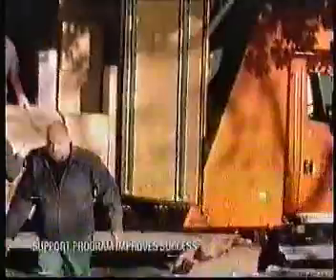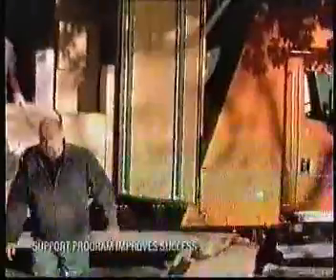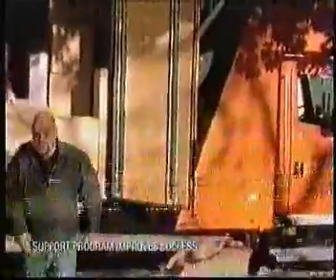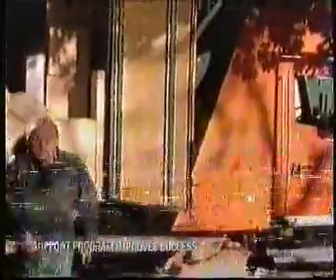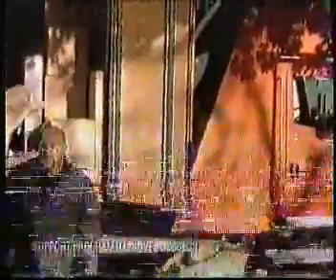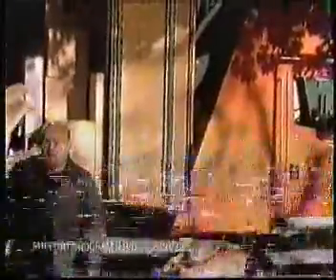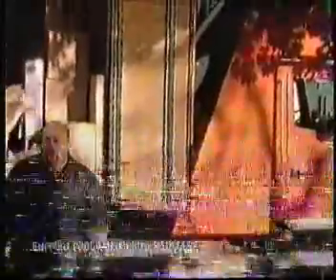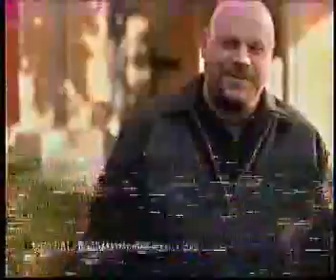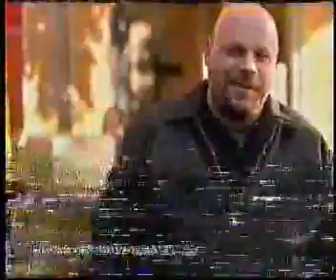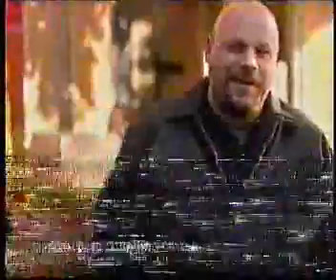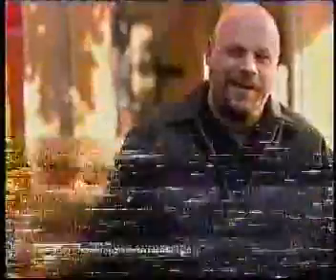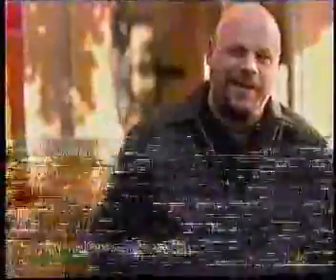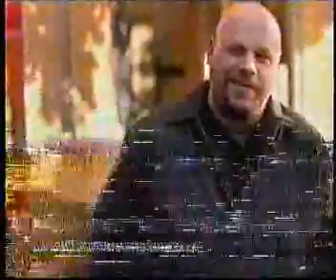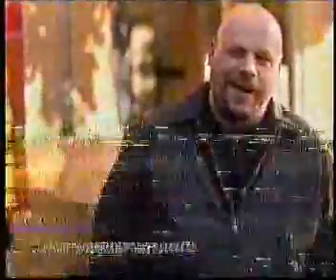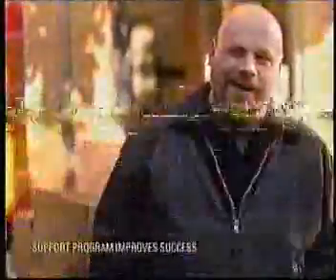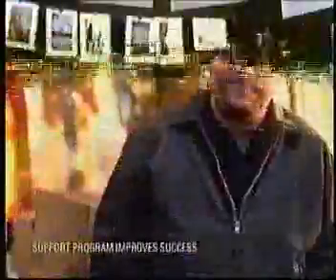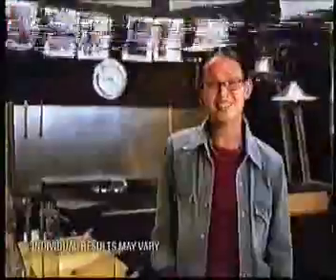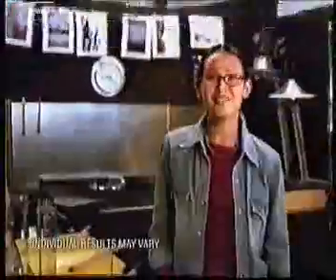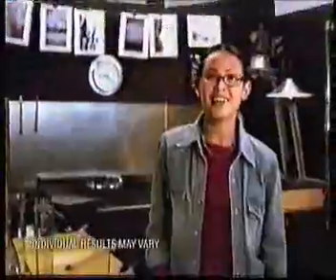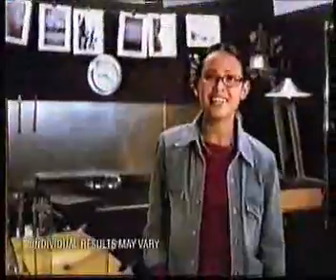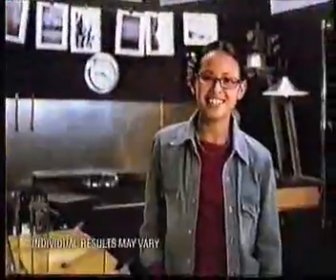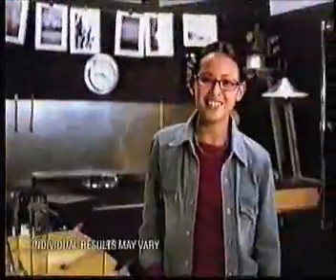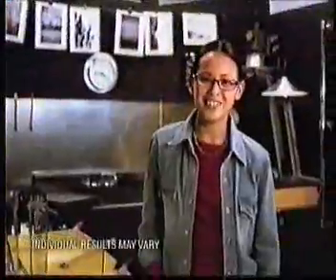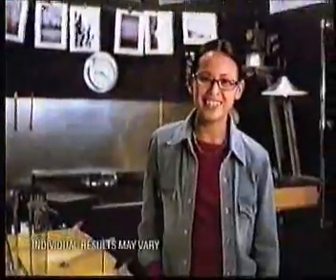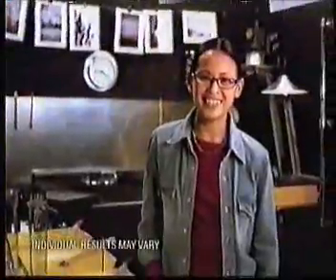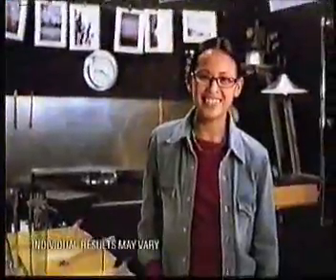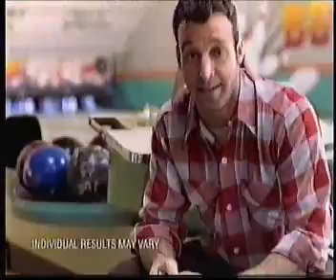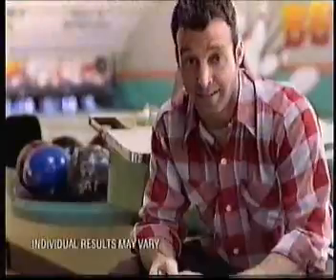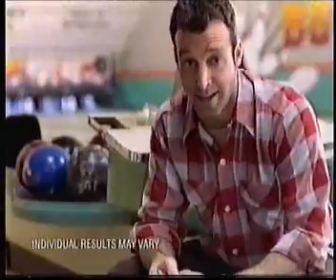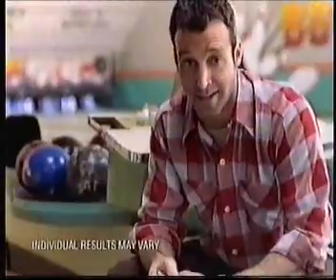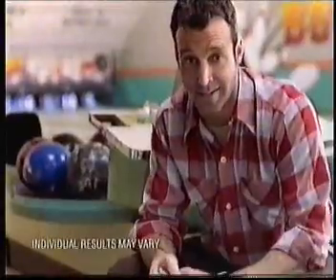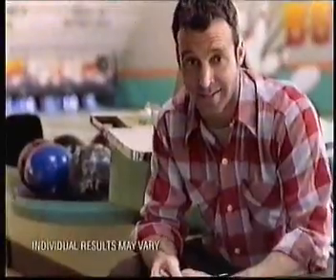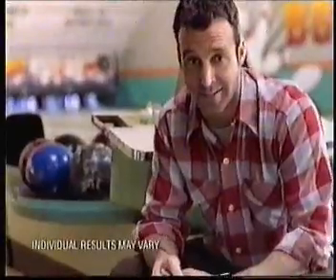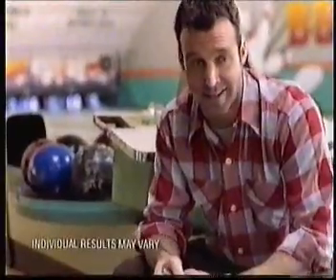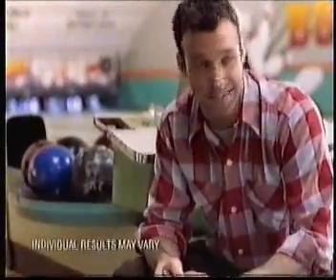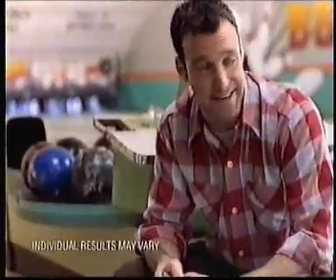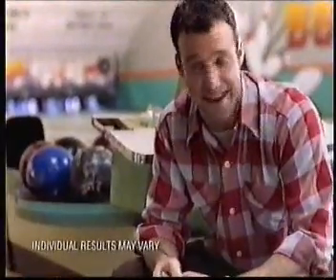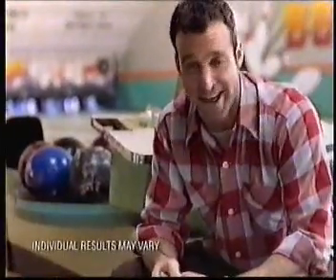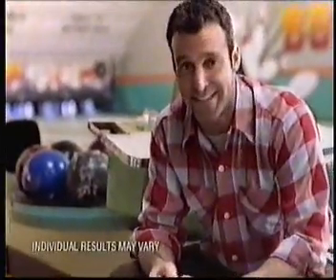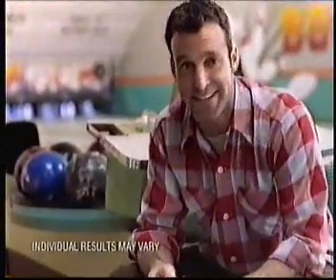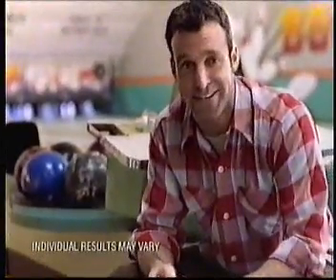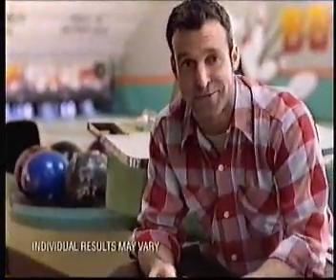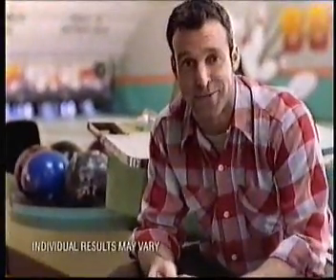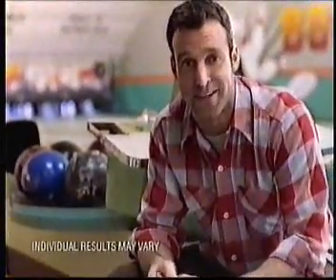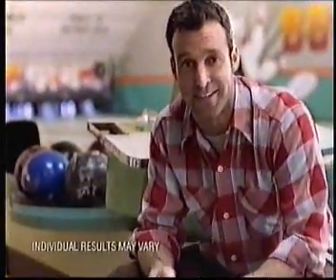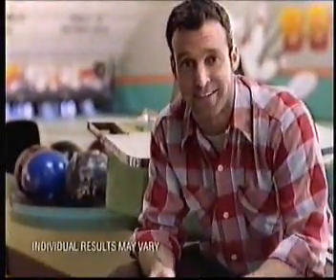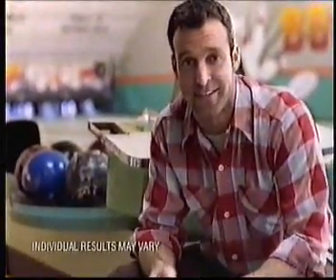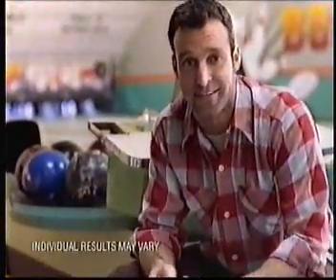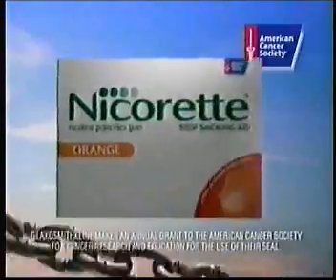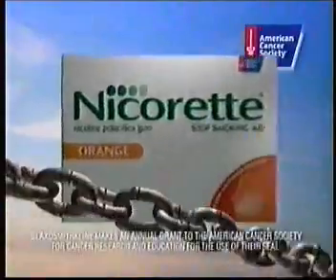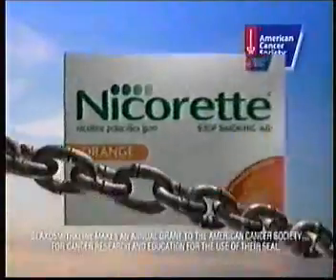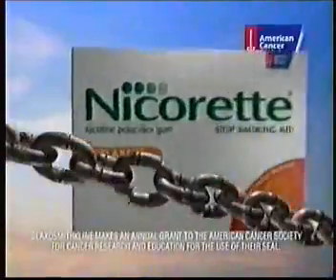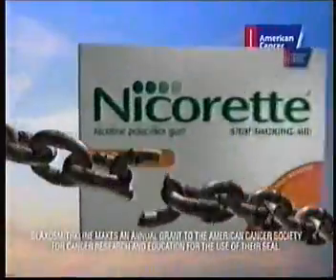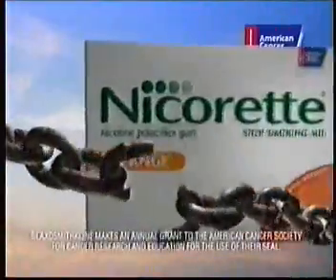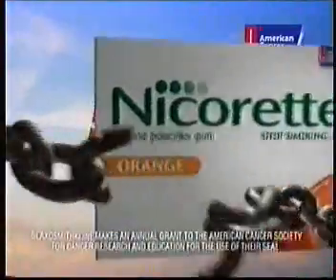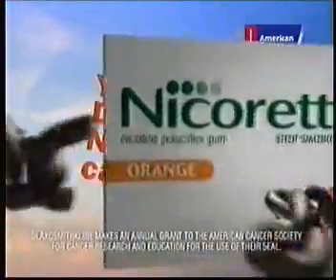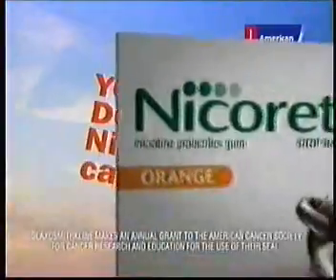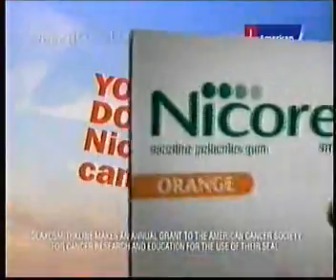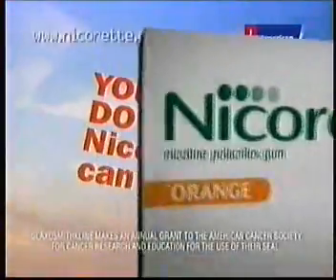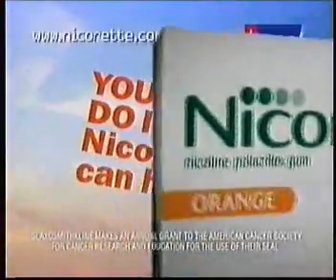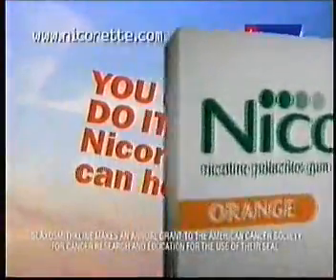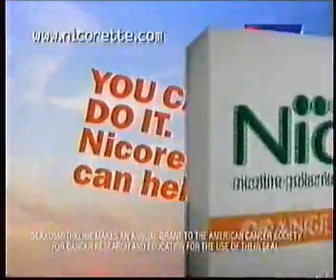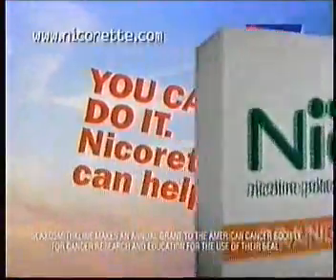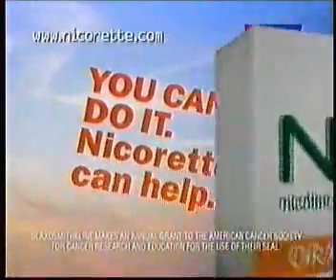And now, thanks to me and Nicorette, I'm making a win. And luck has nothing to do with it. You can do it. Nicorette can help.